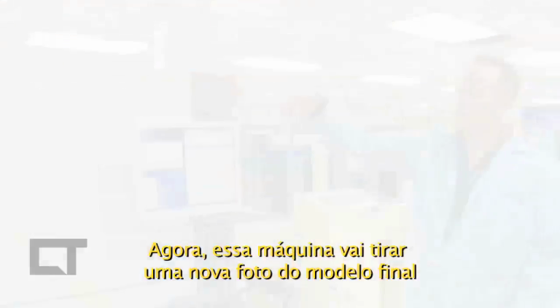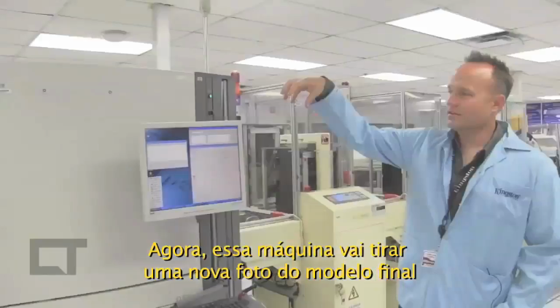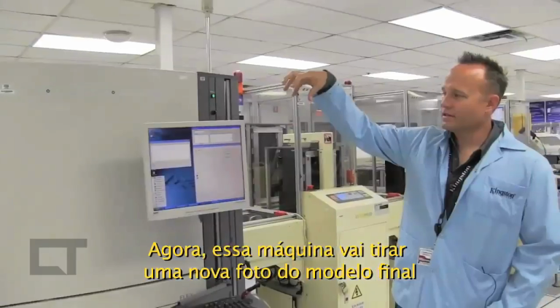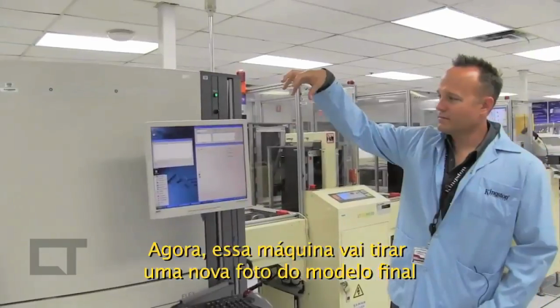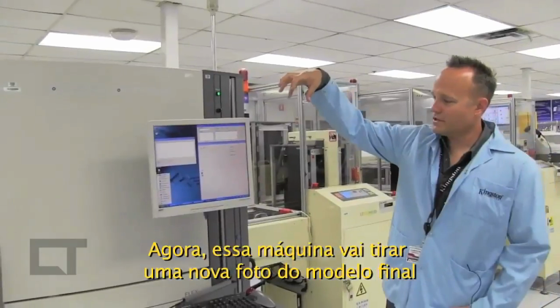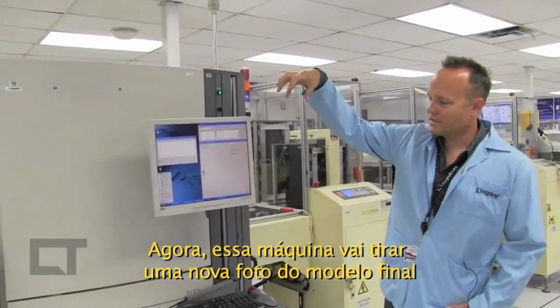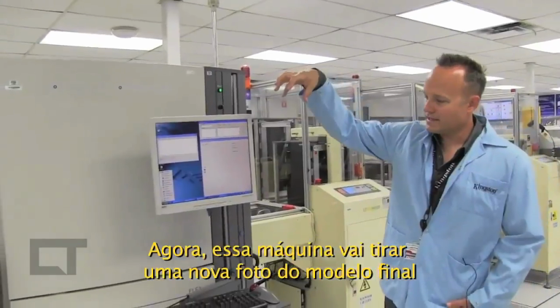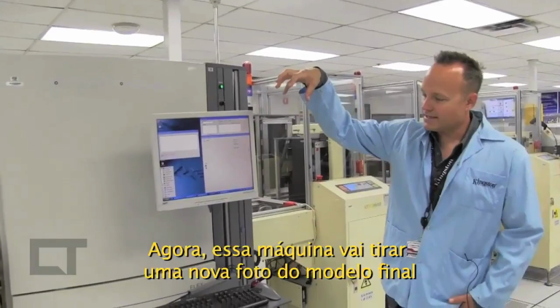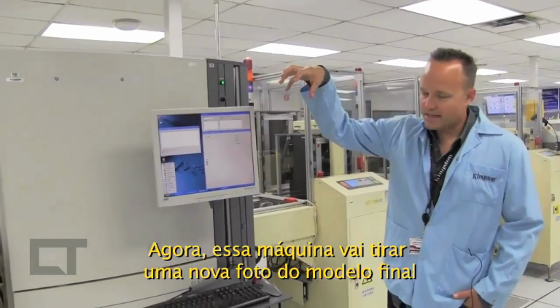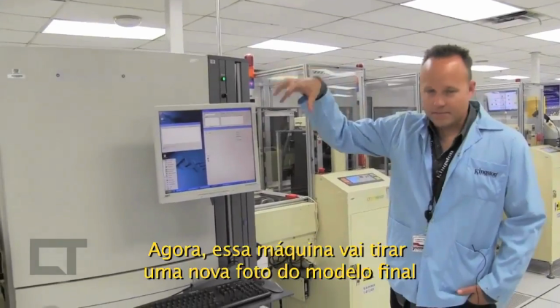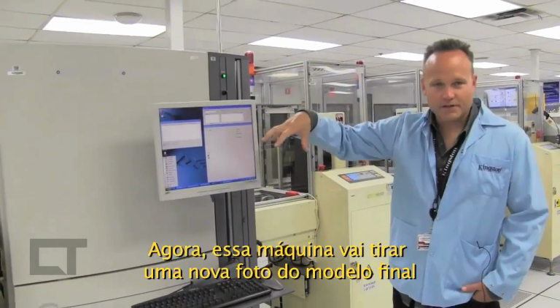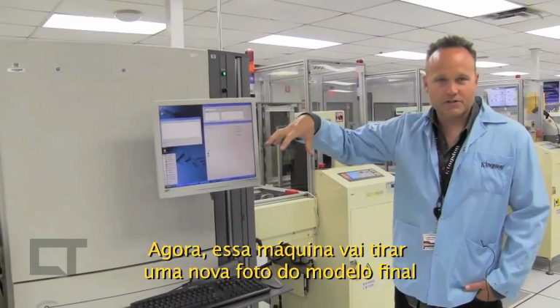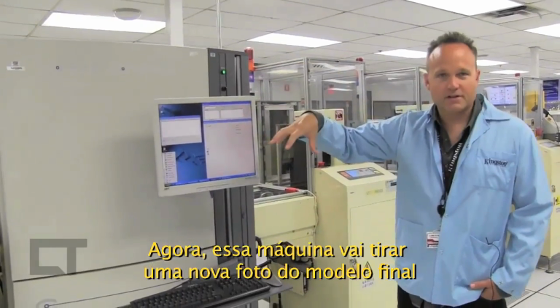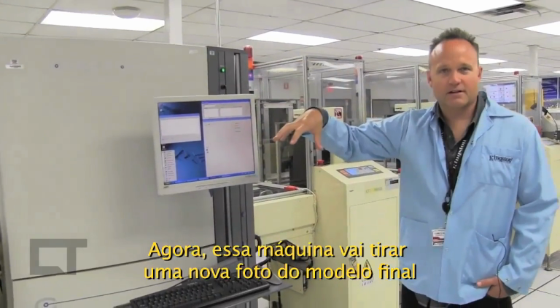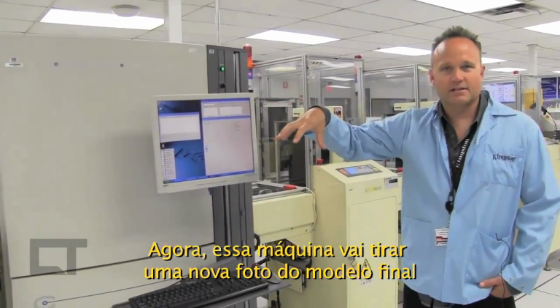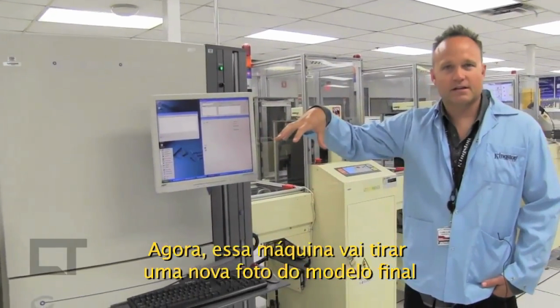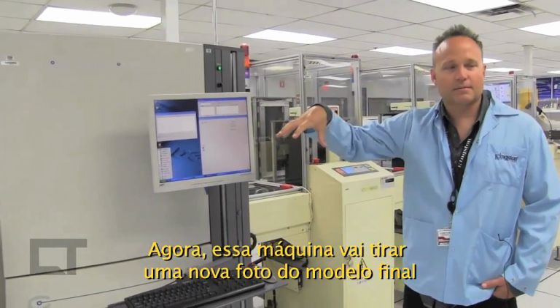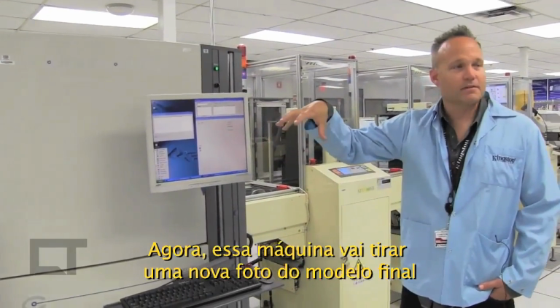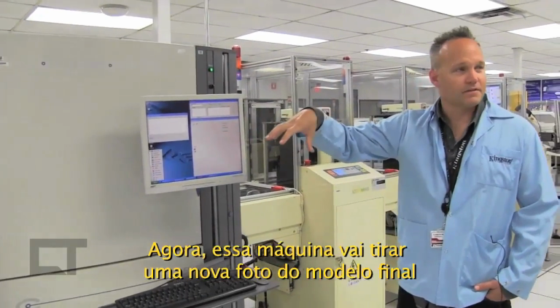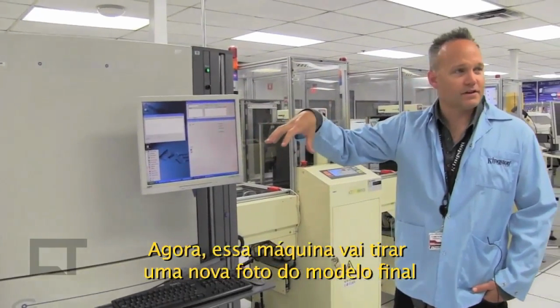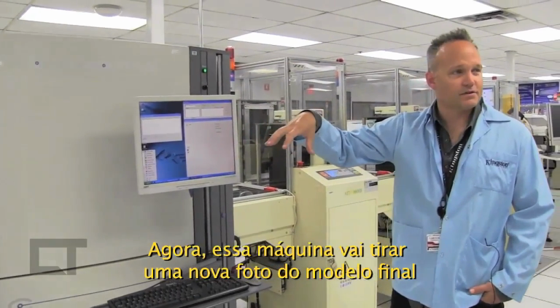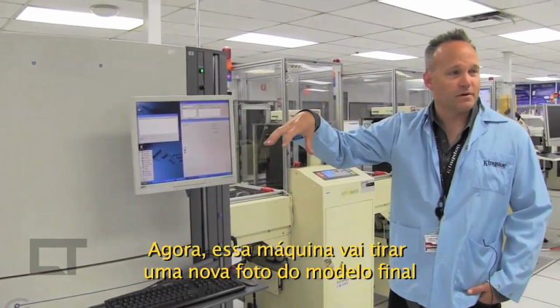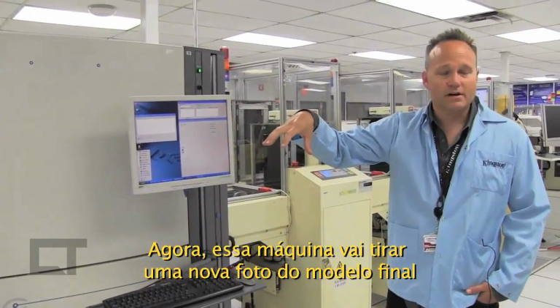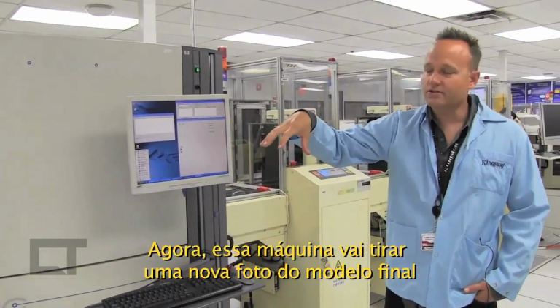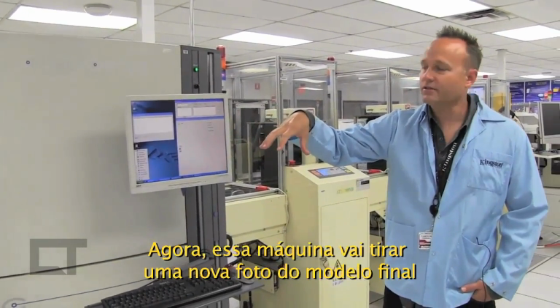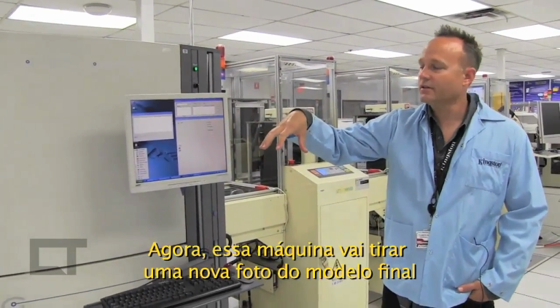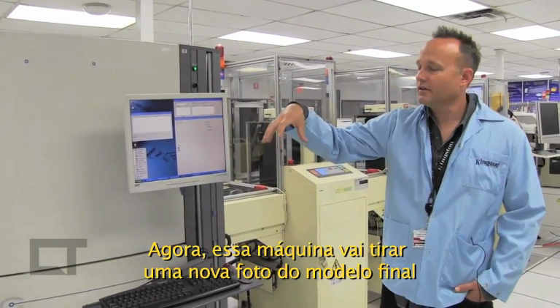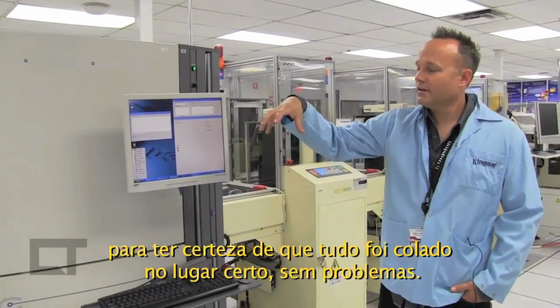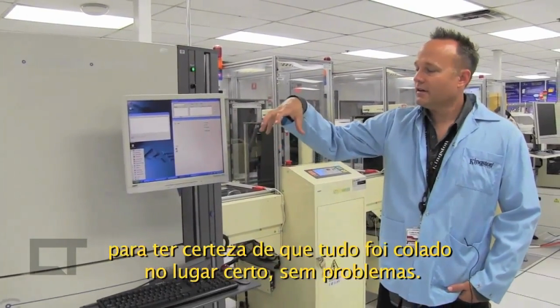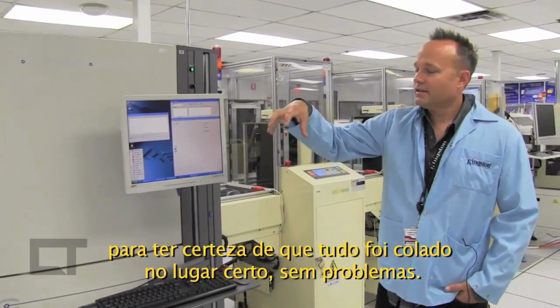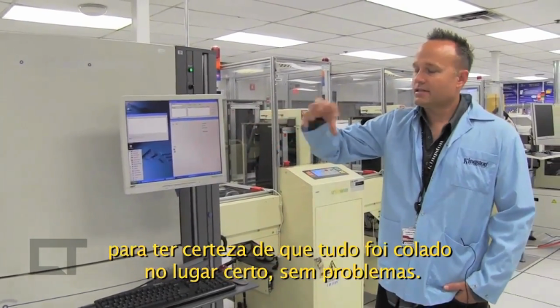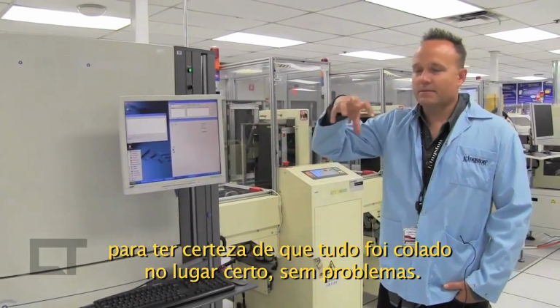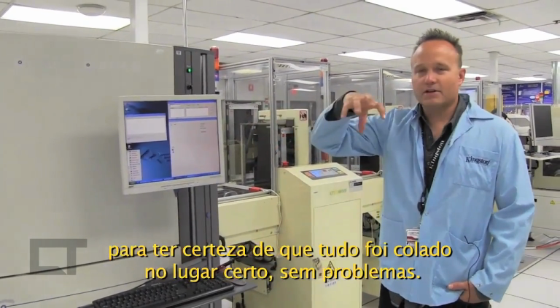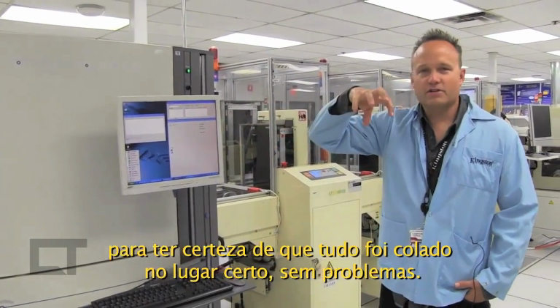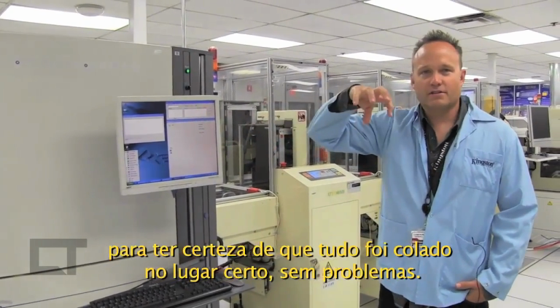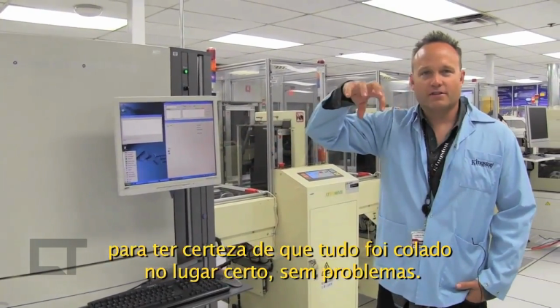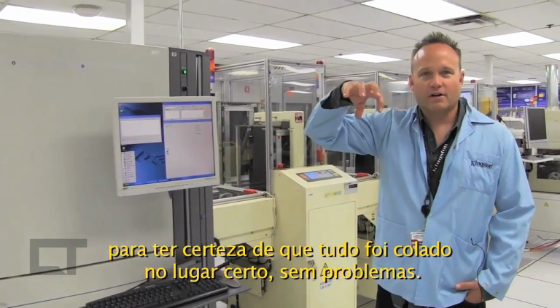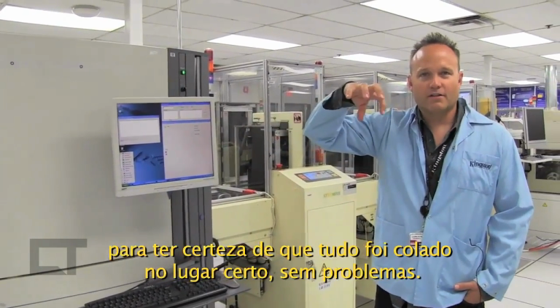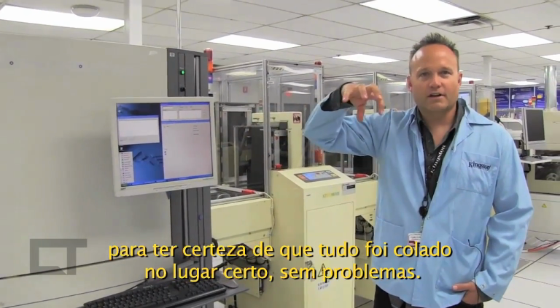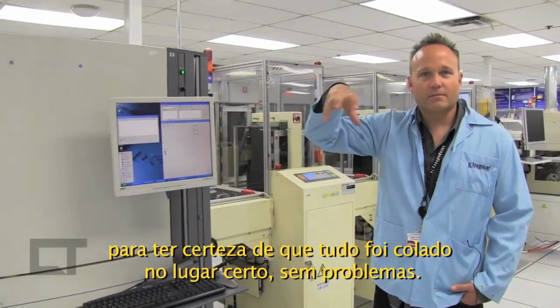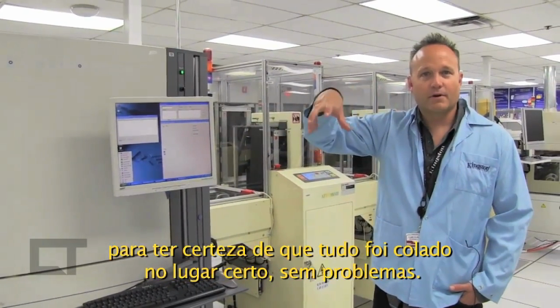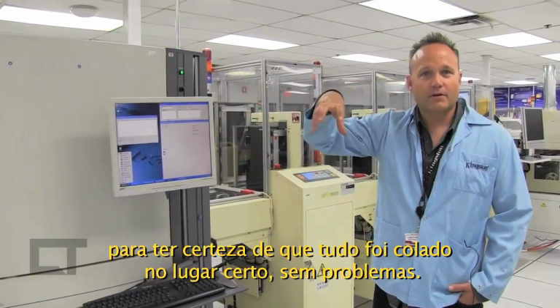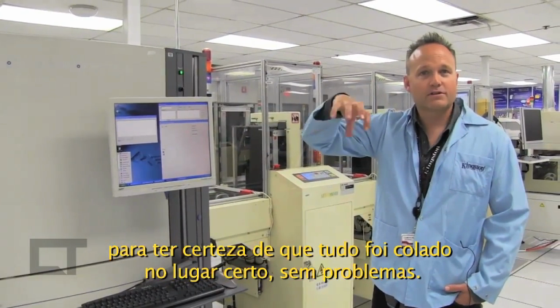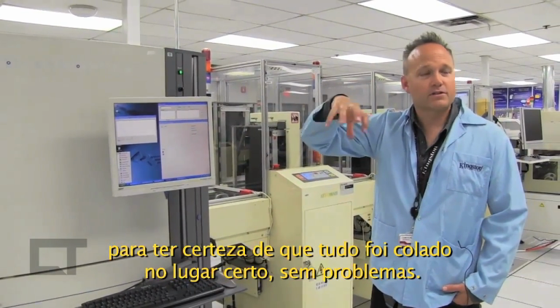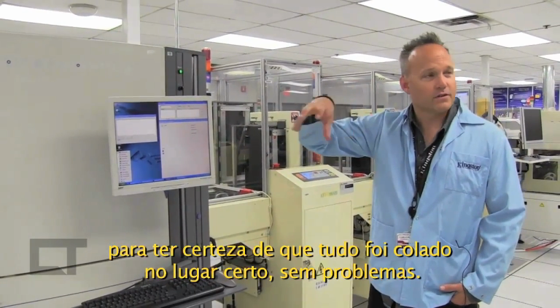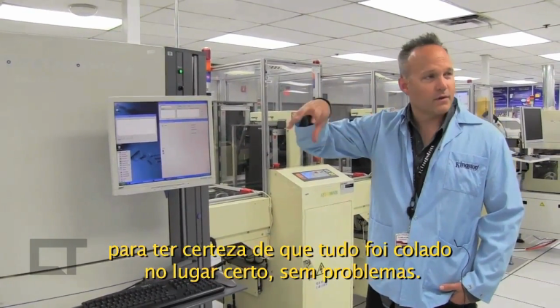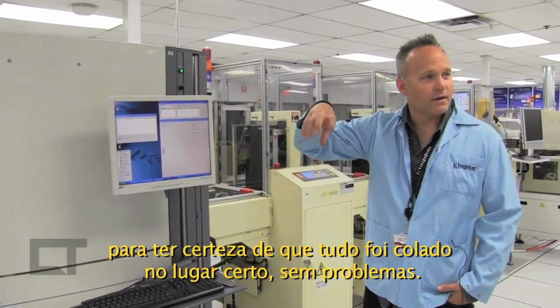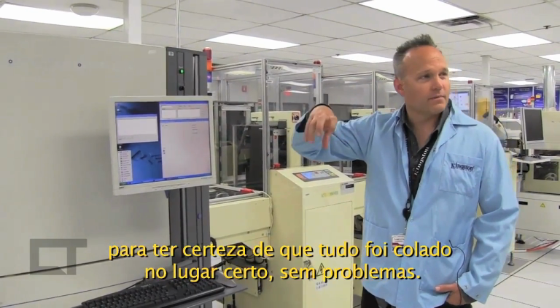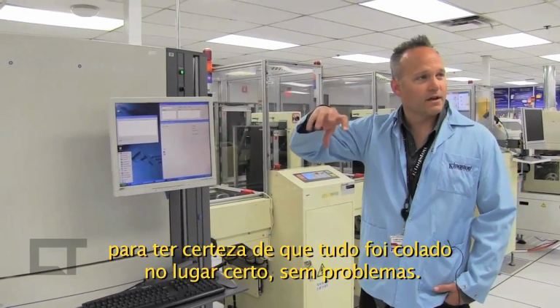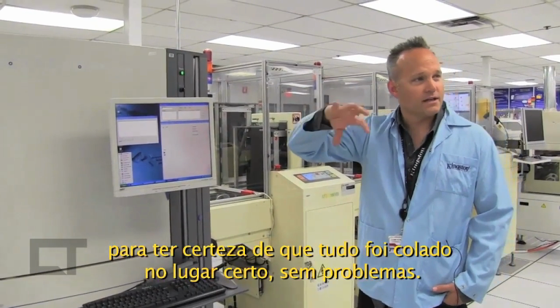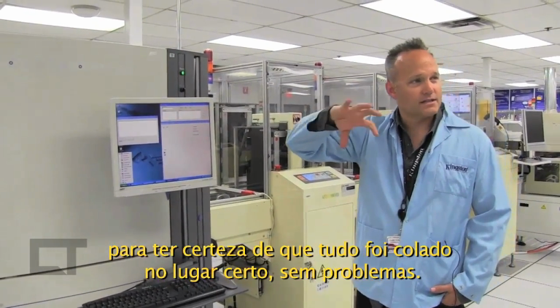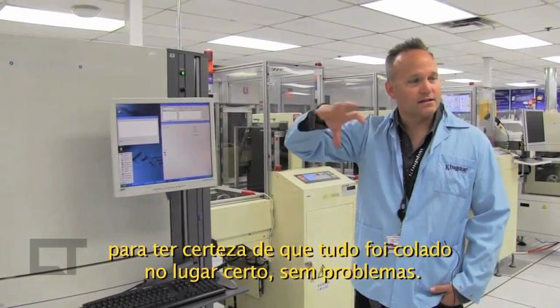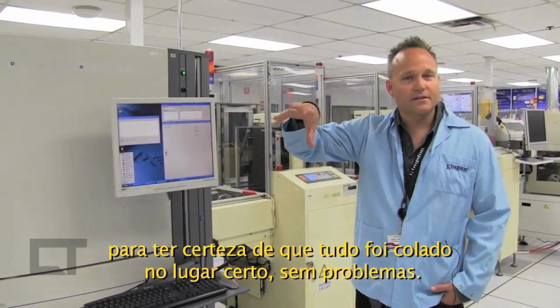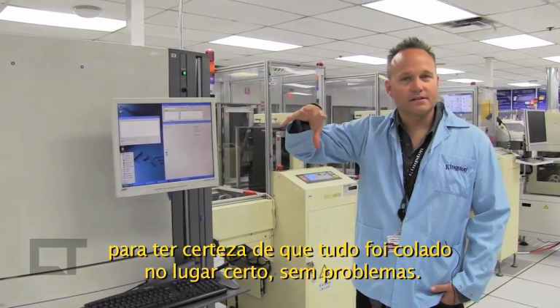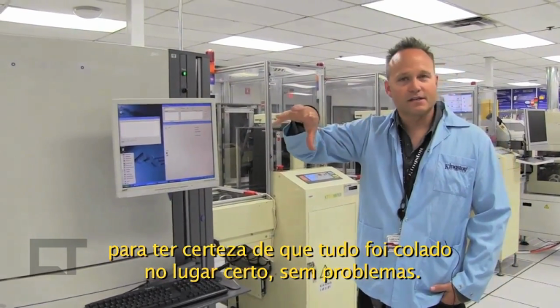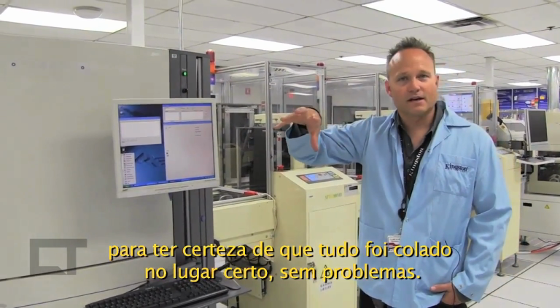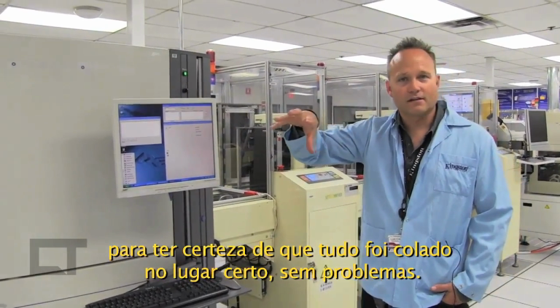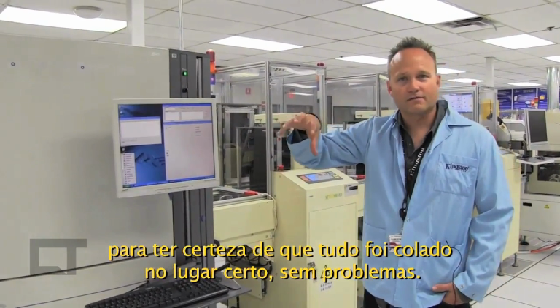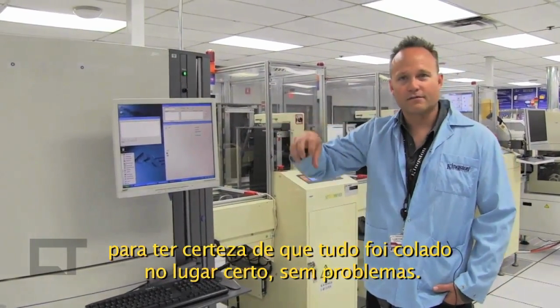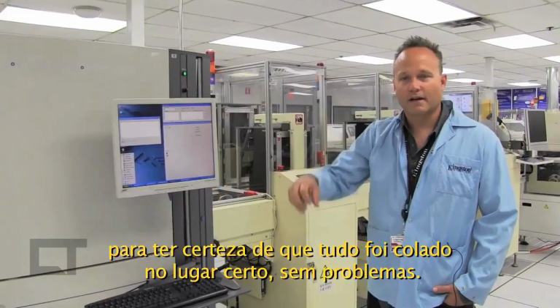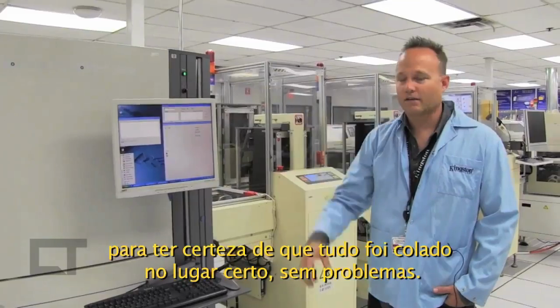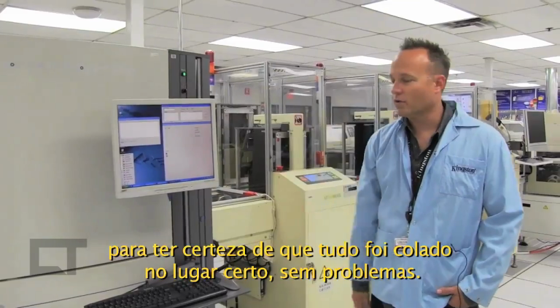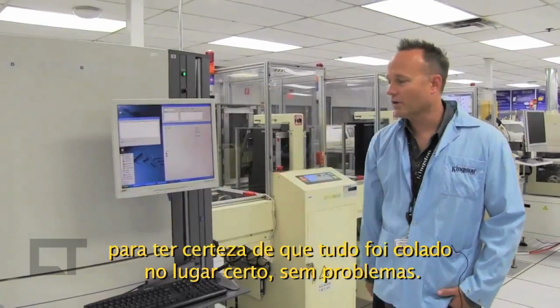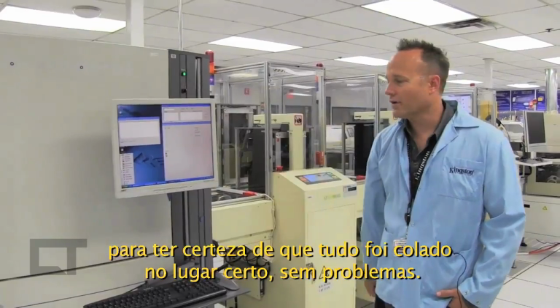This machine is going to take a picture down on top of the finished module to make sure that all the components are in the right place and nothing's out of order.